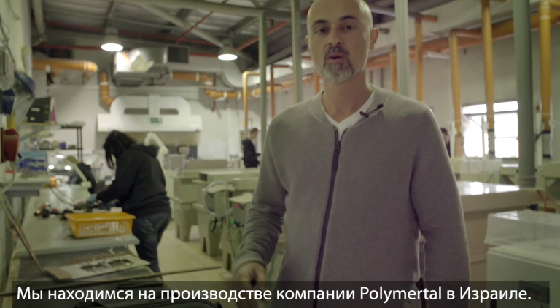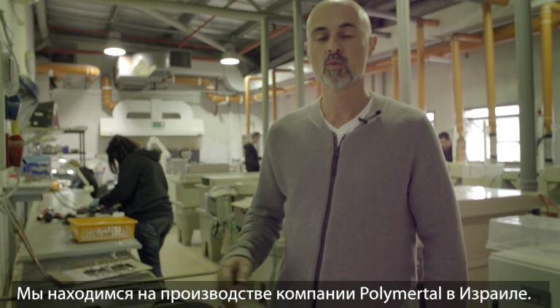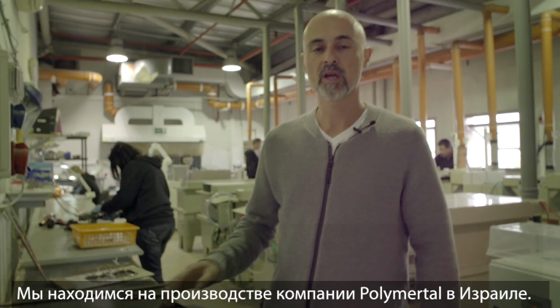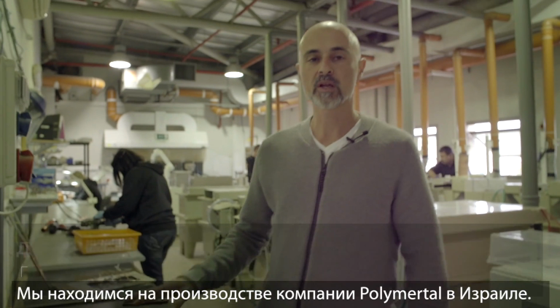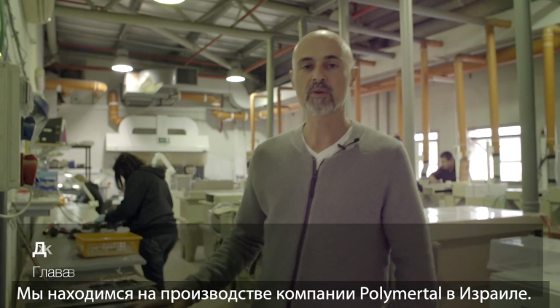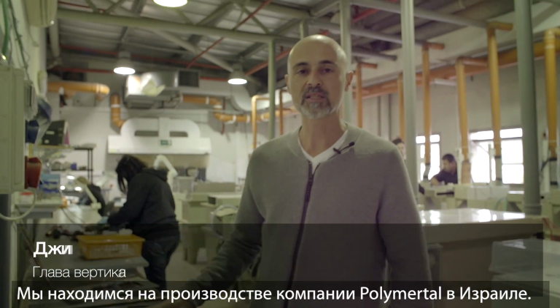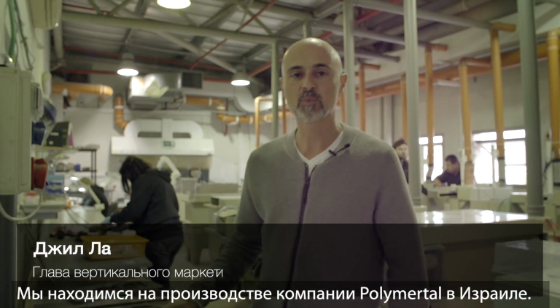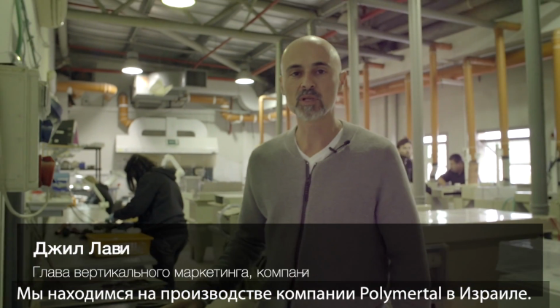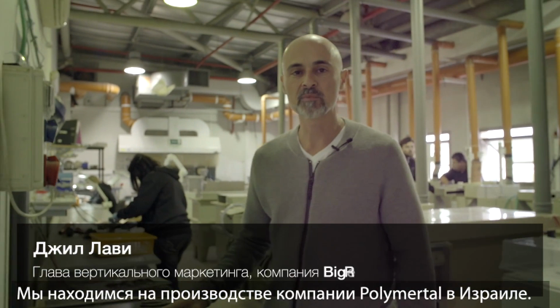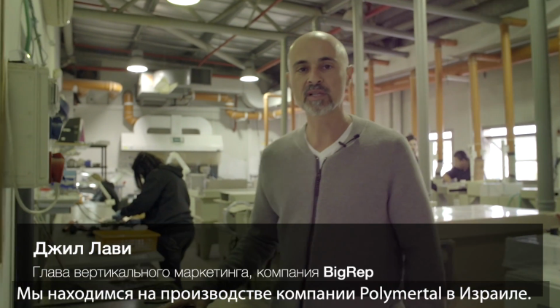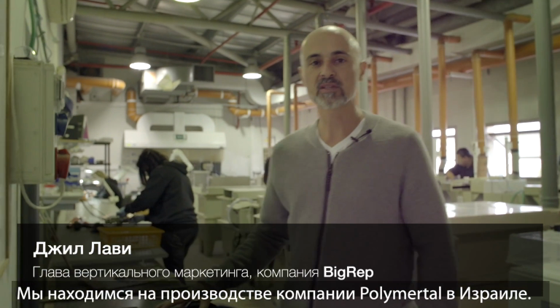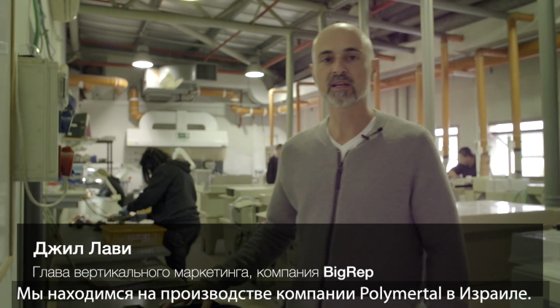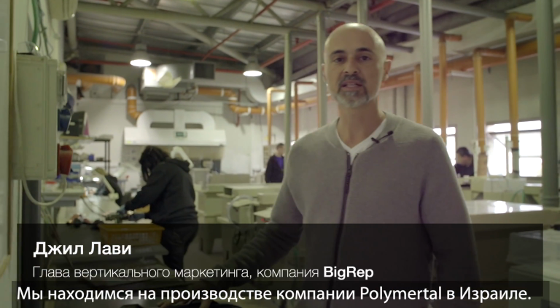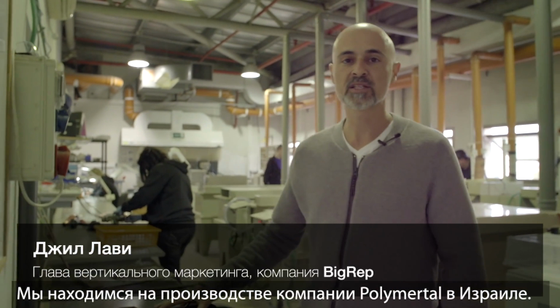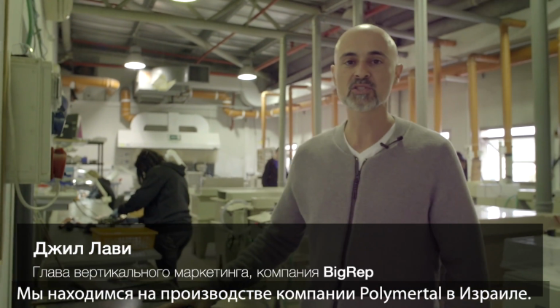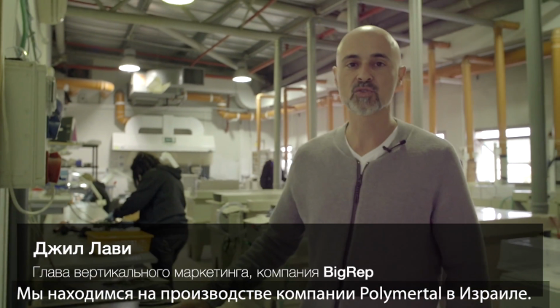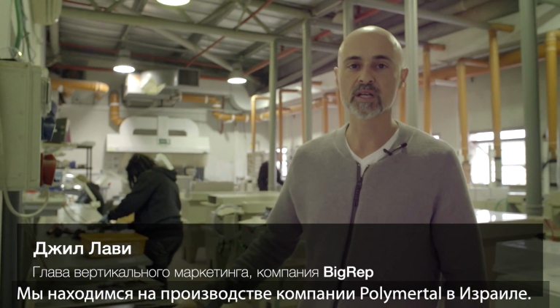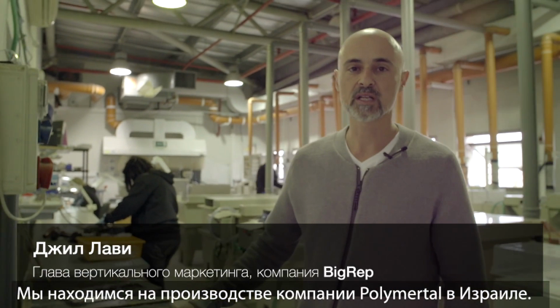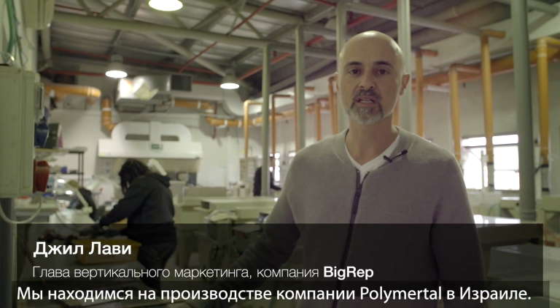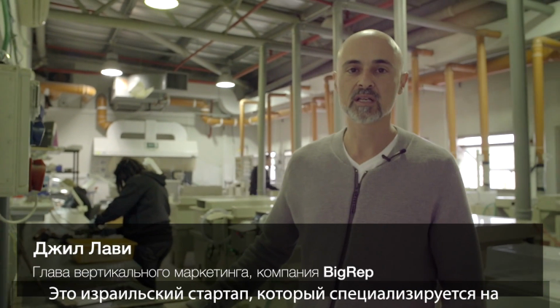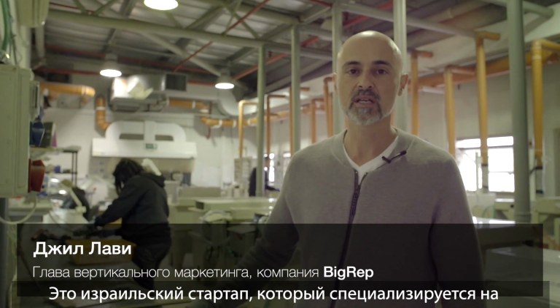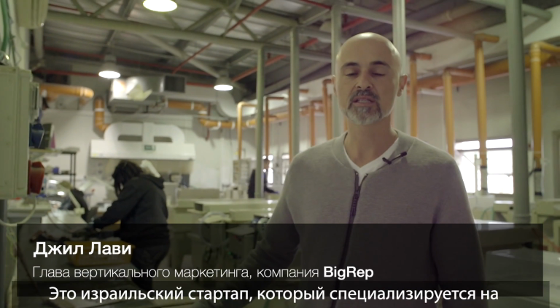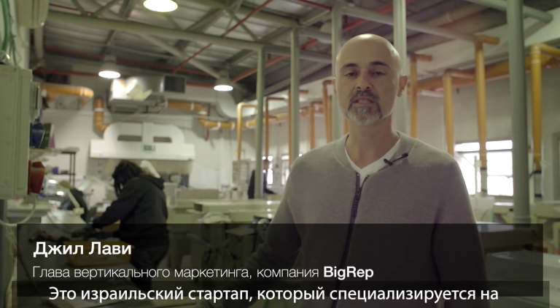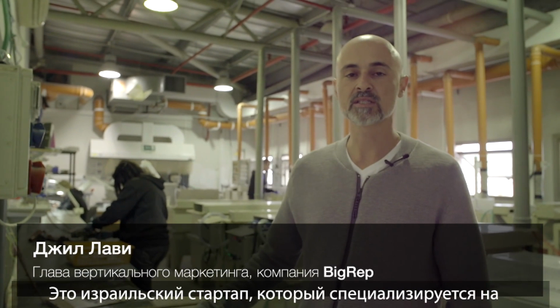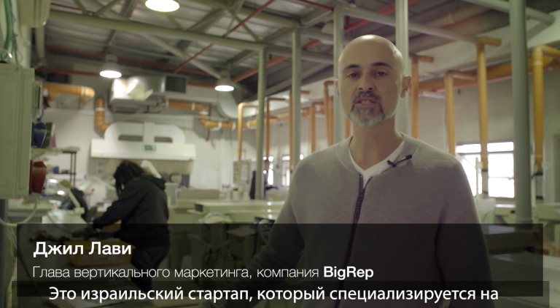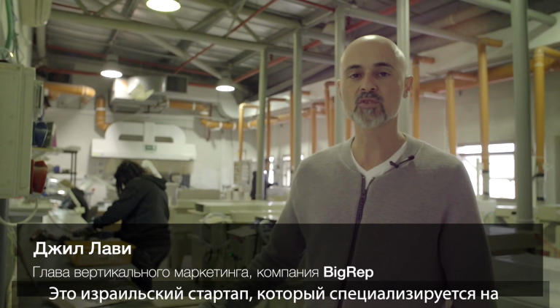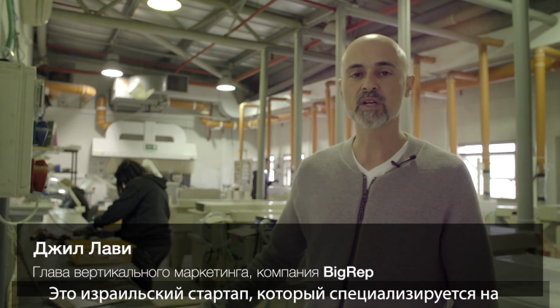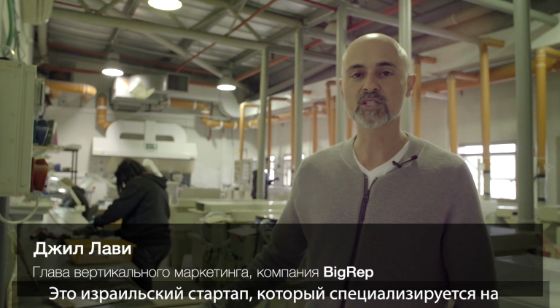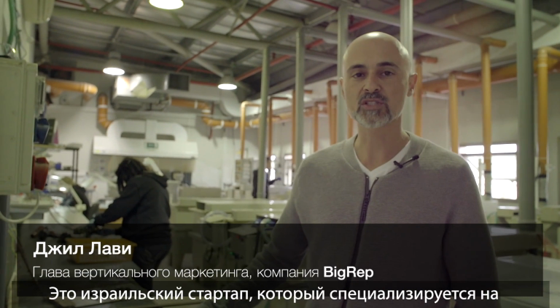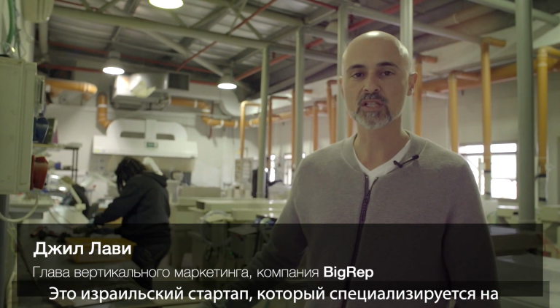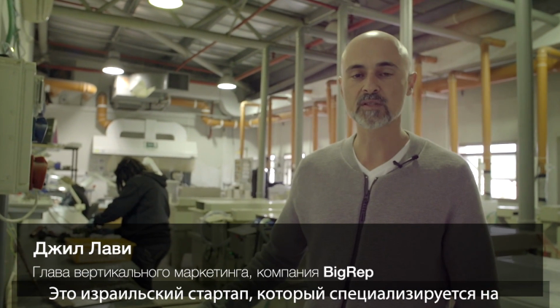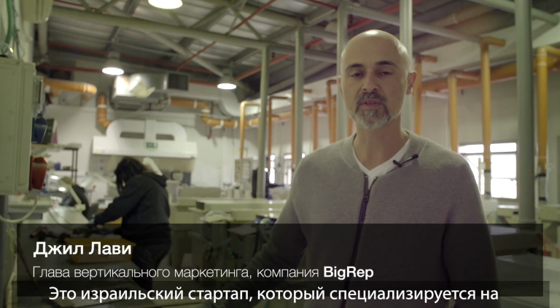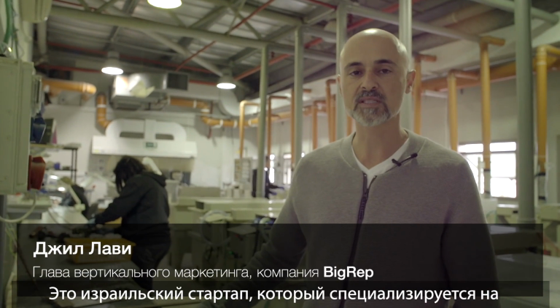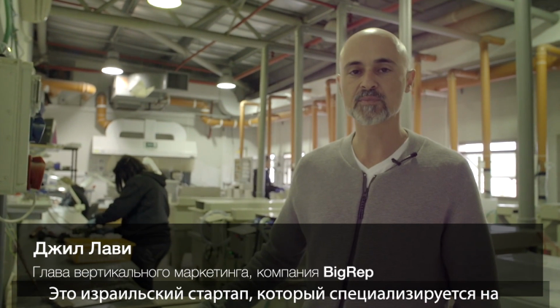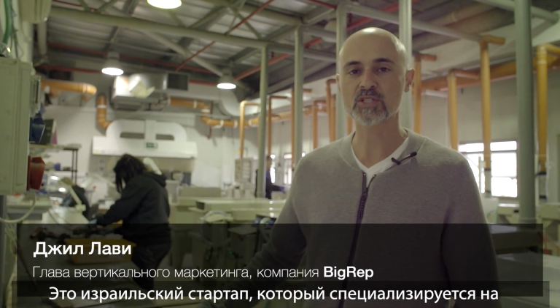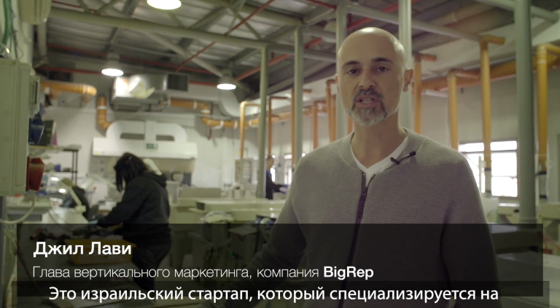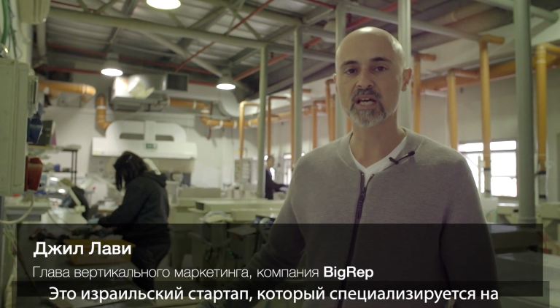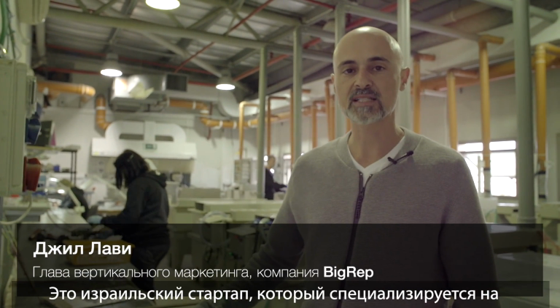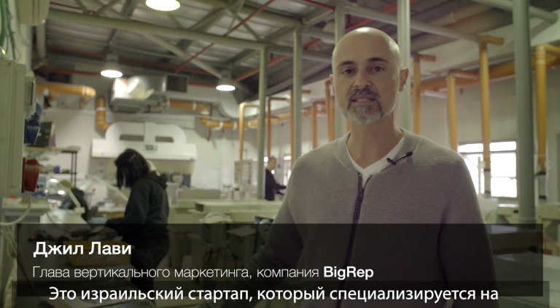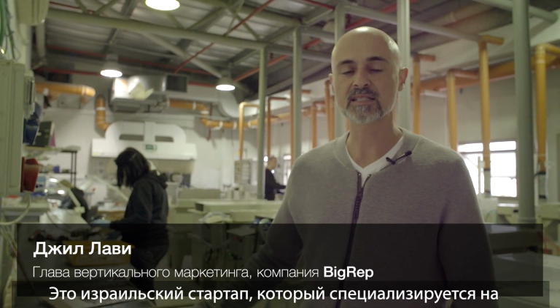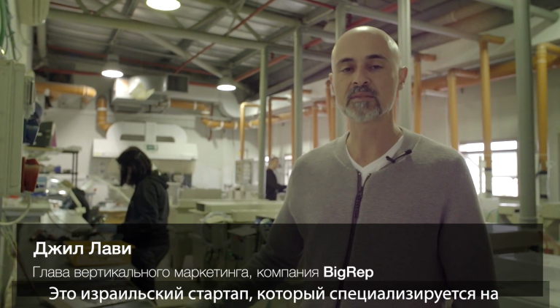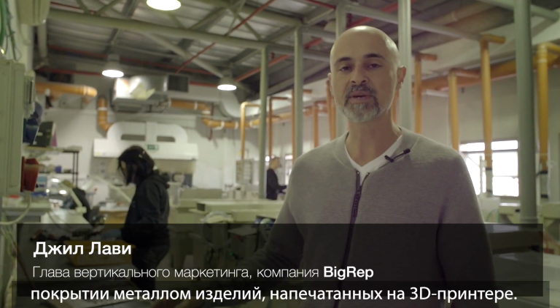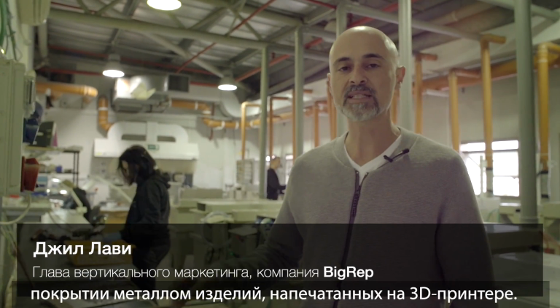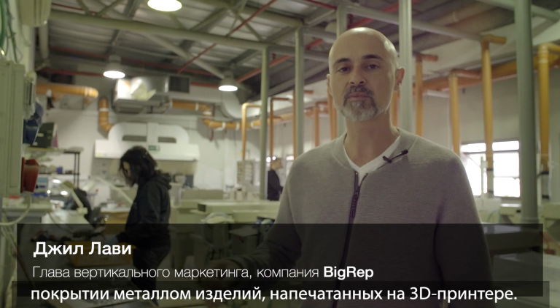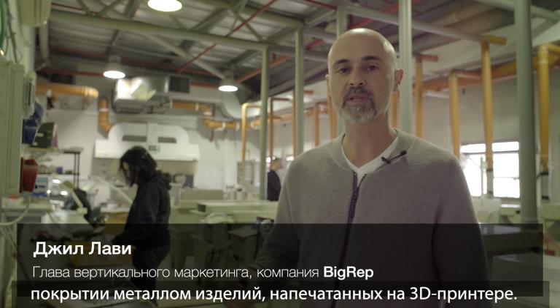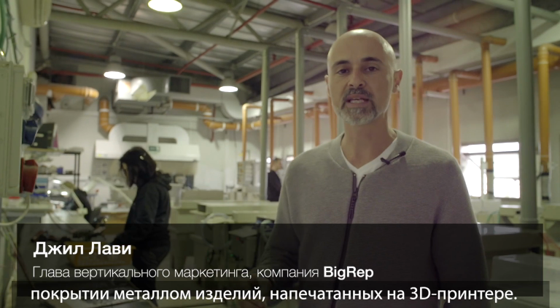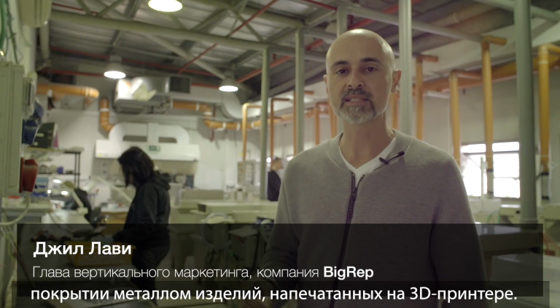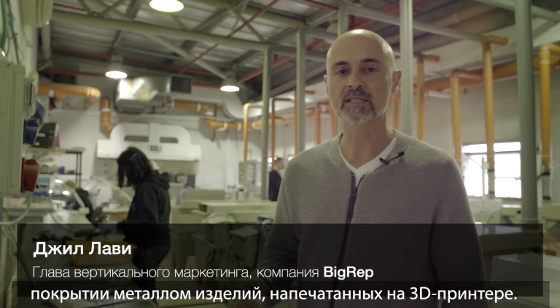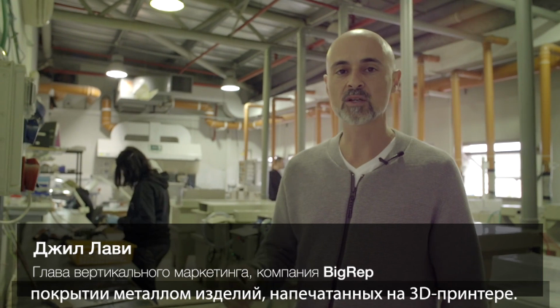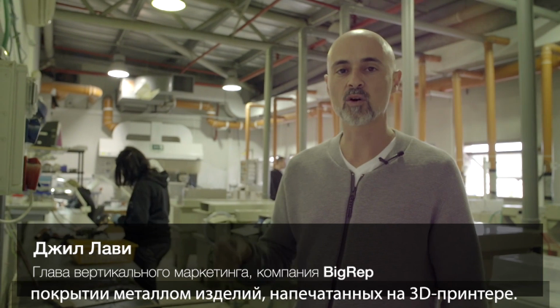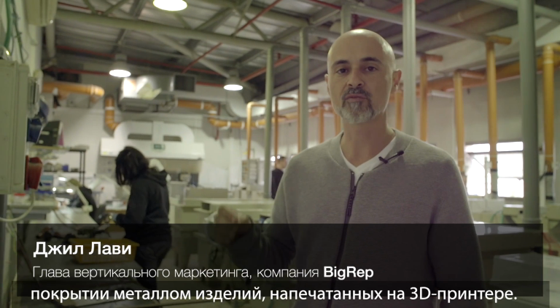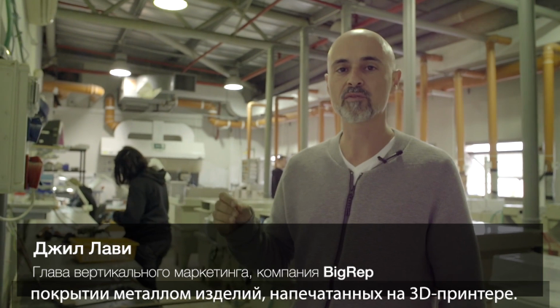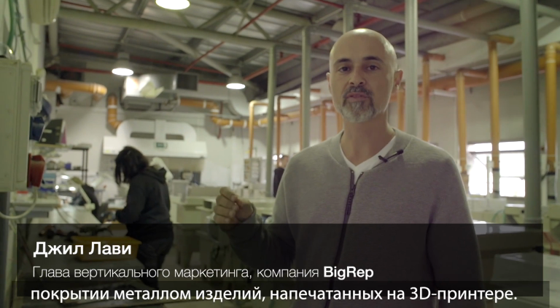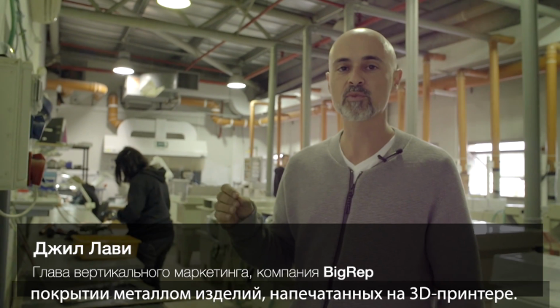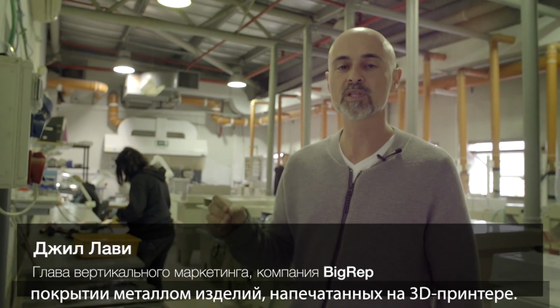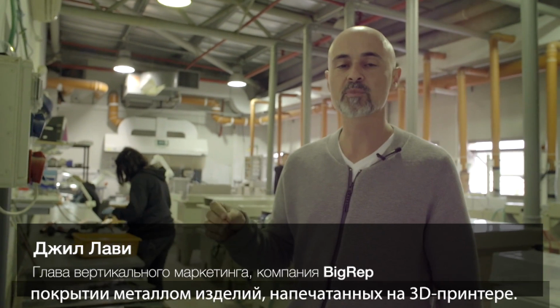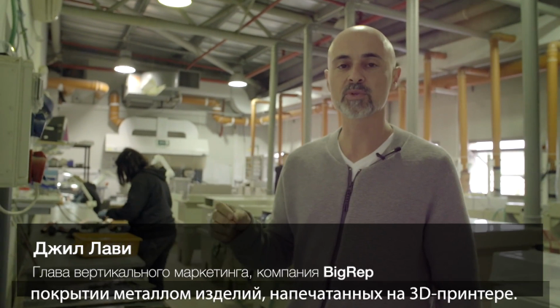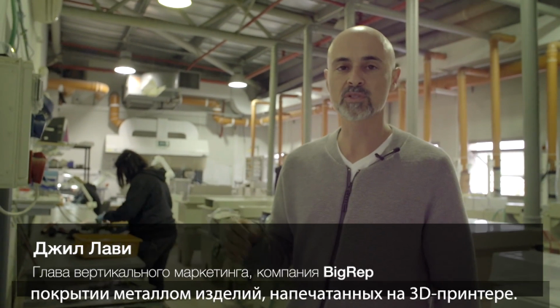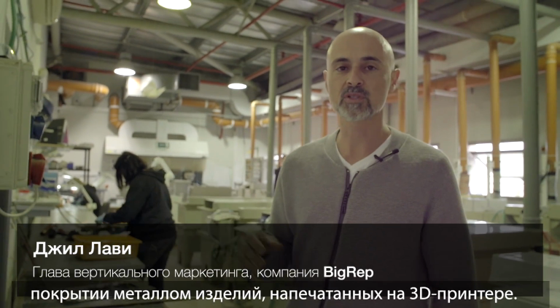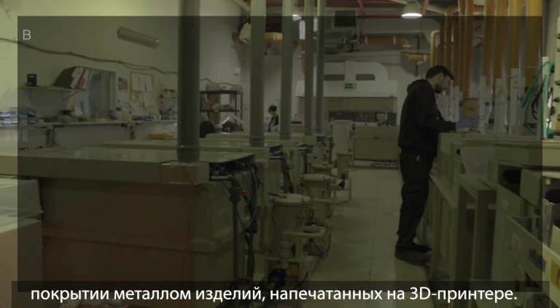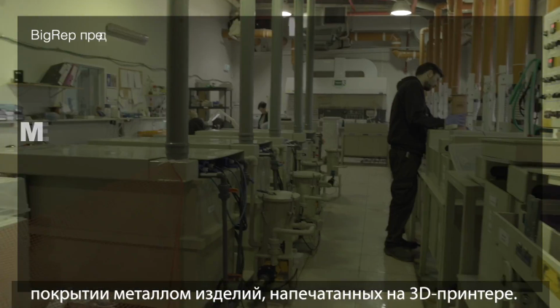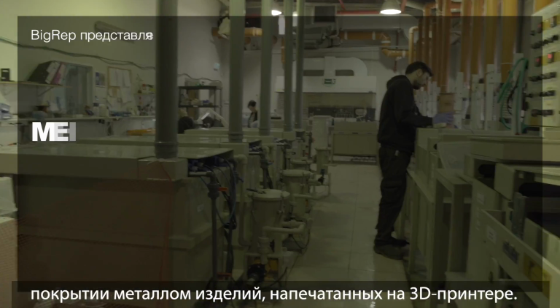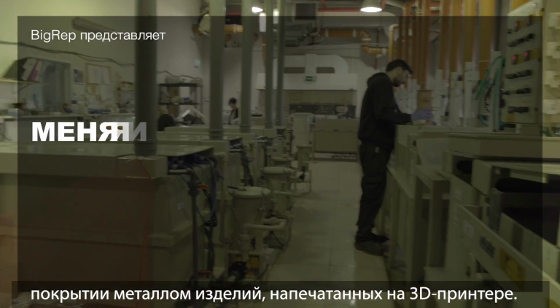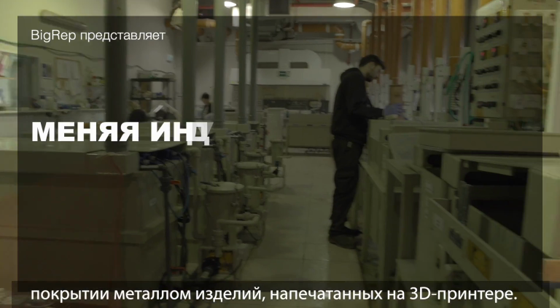We are here at PolymerTAL in Israel, an Israeli startup that specializes in metal plating of 3D printed objects.